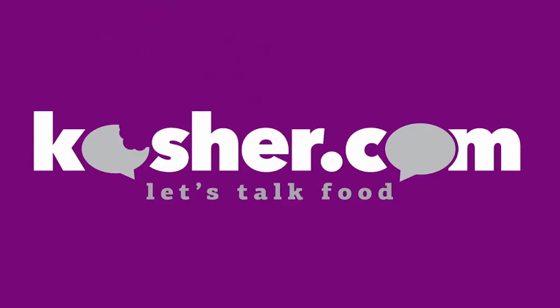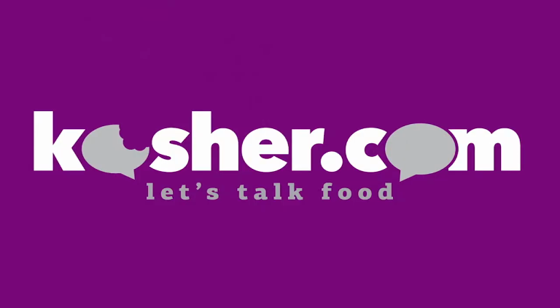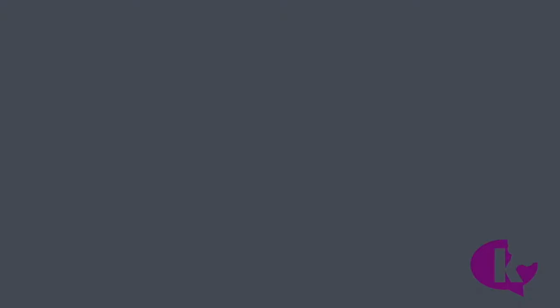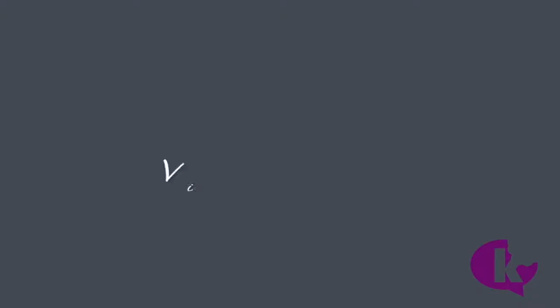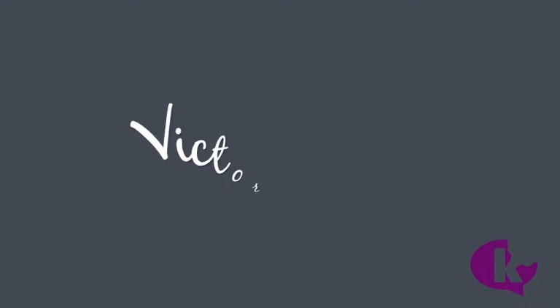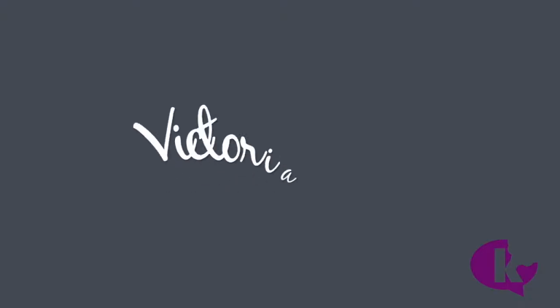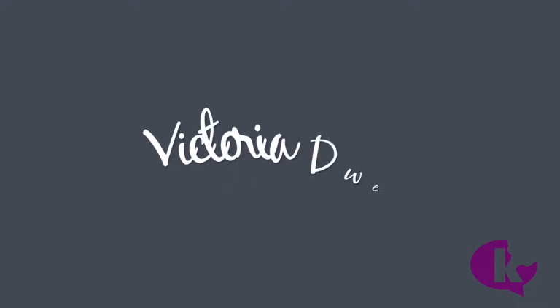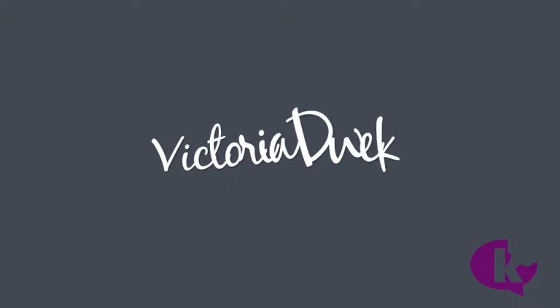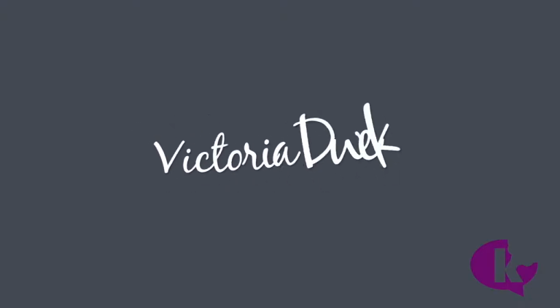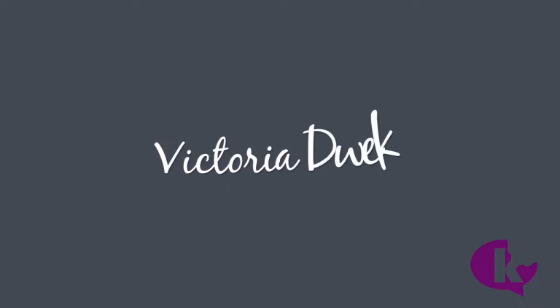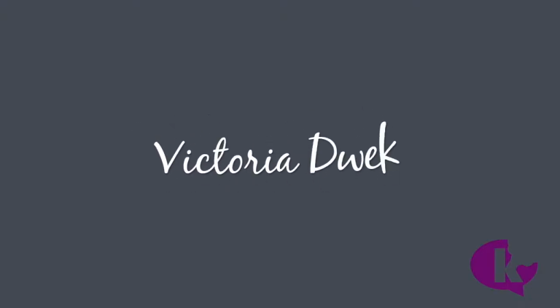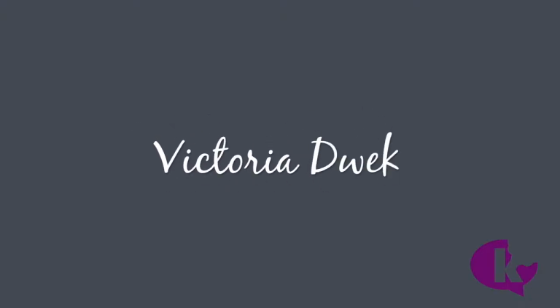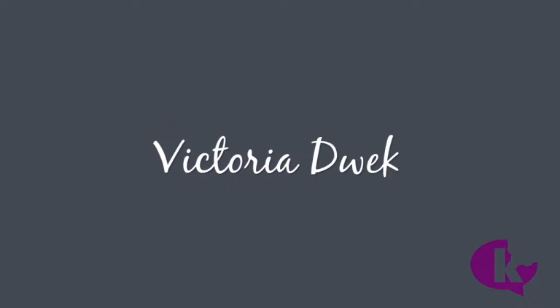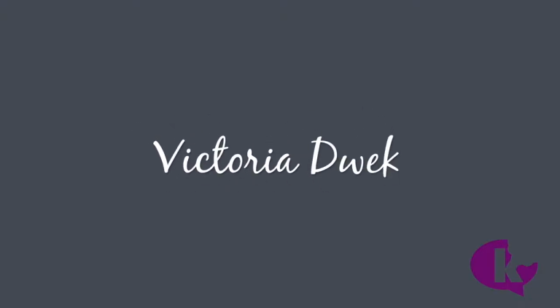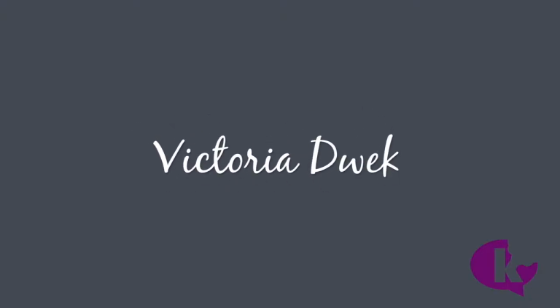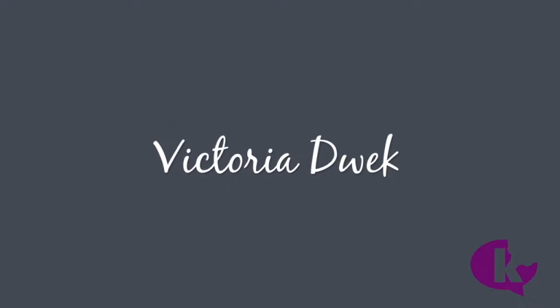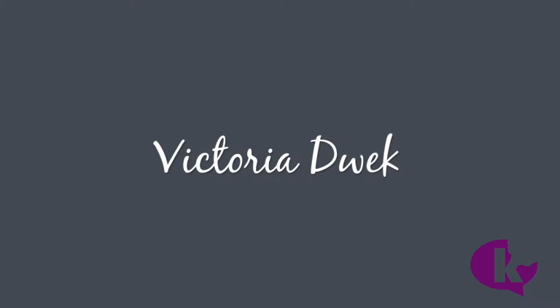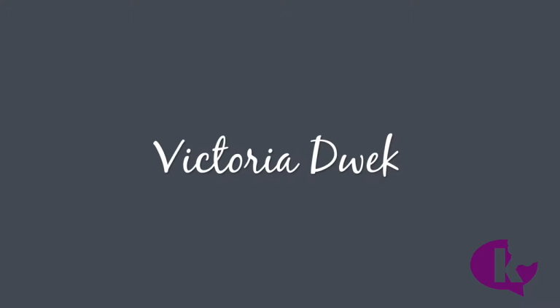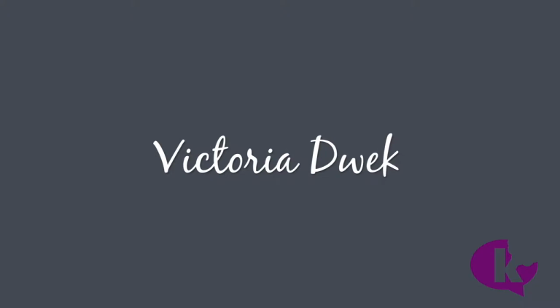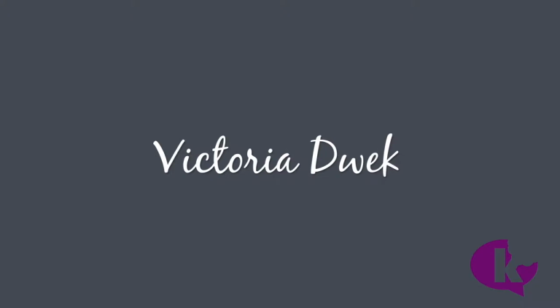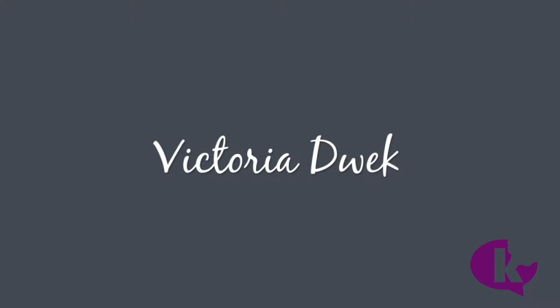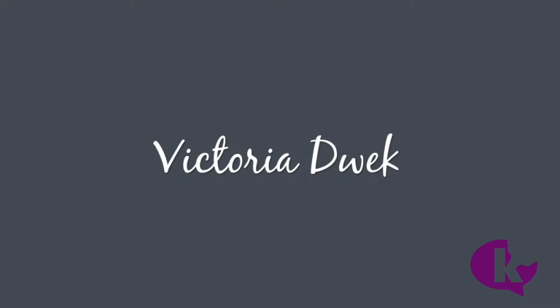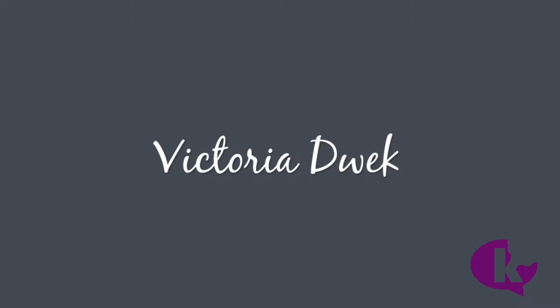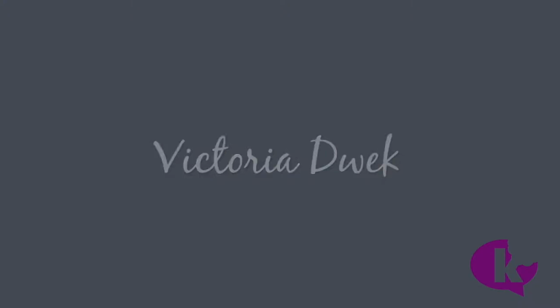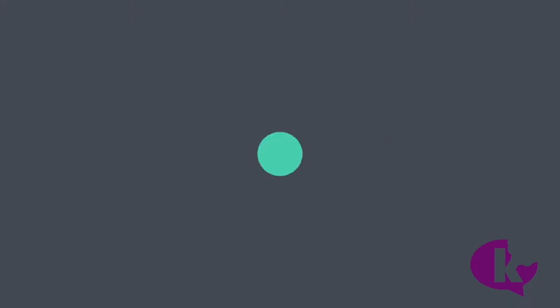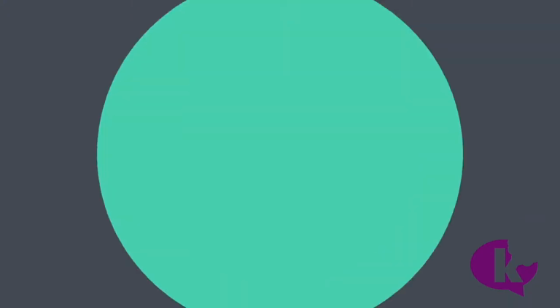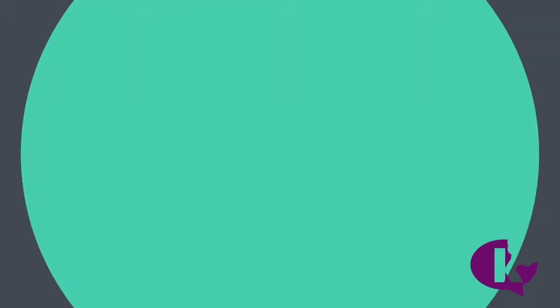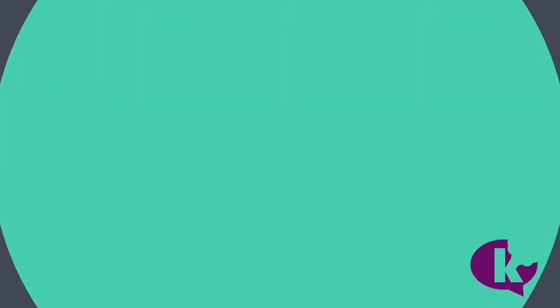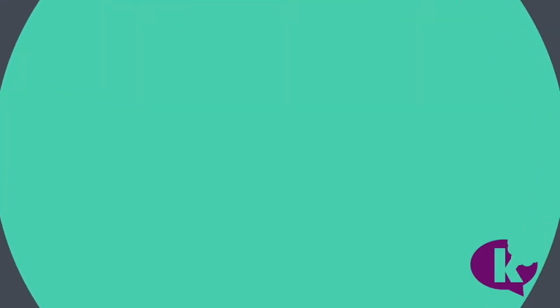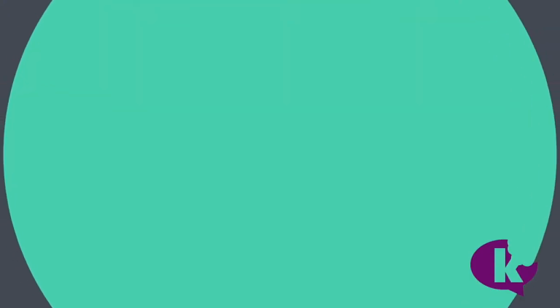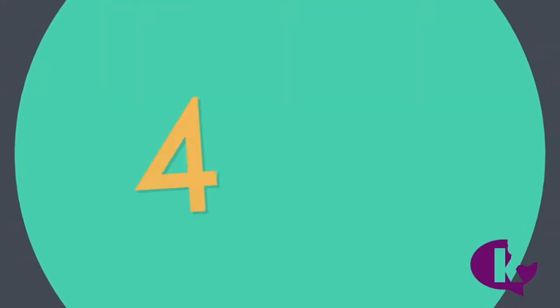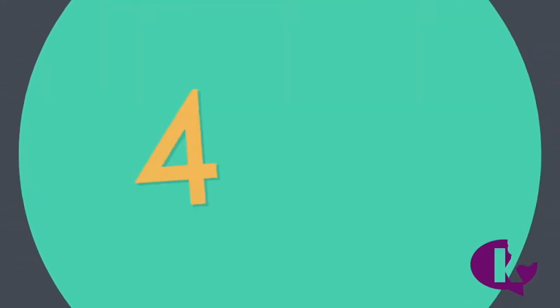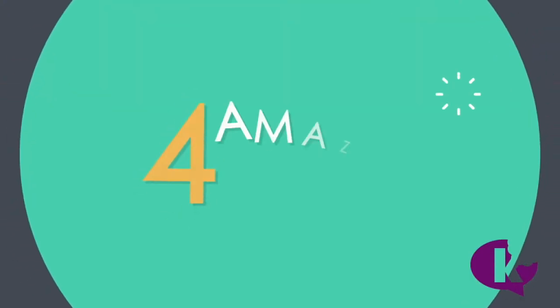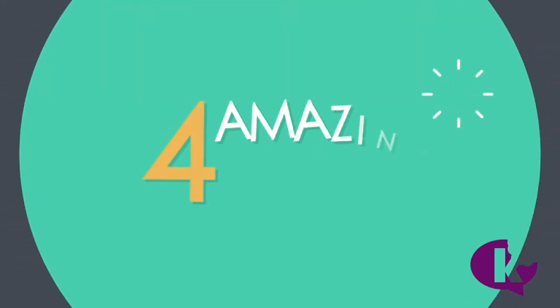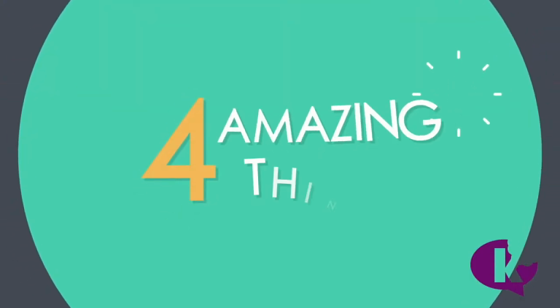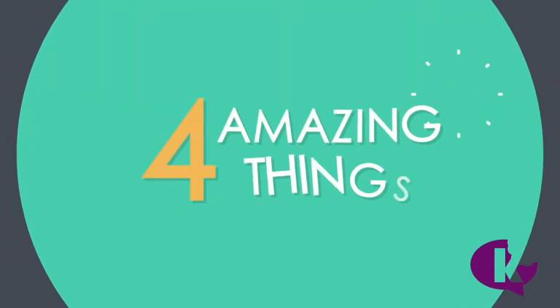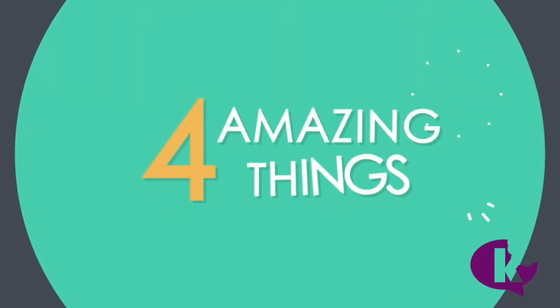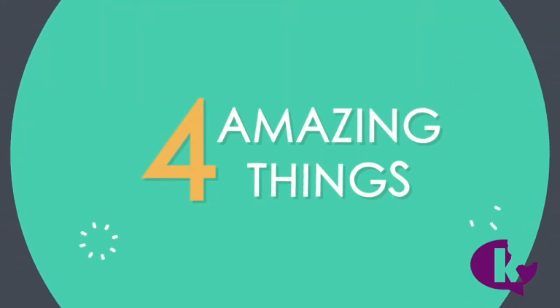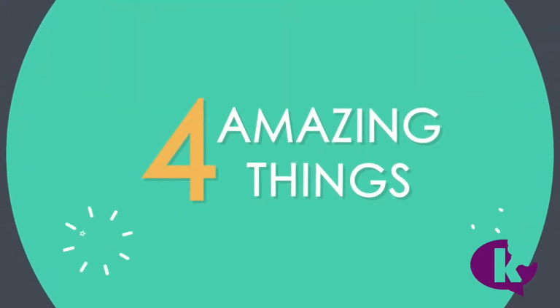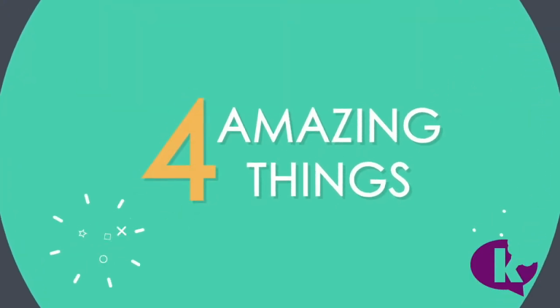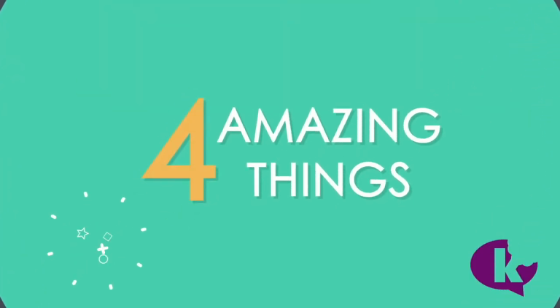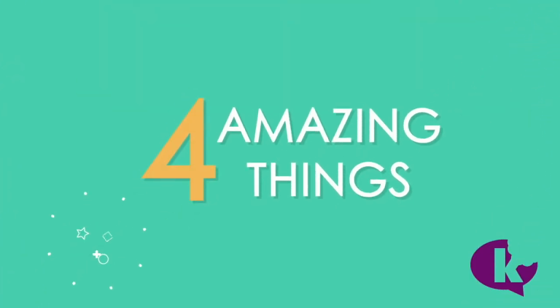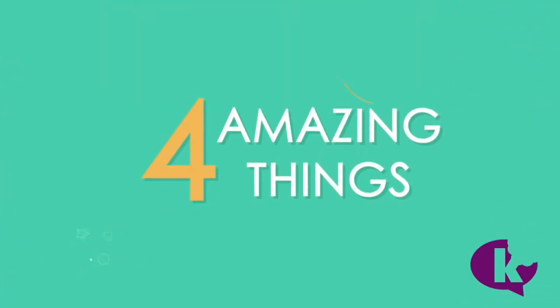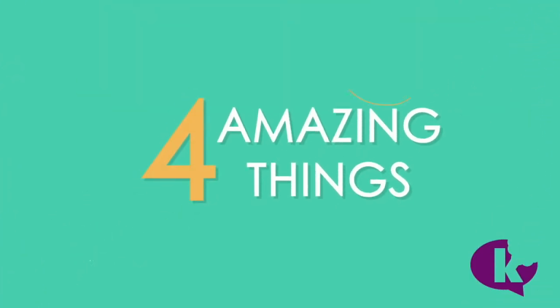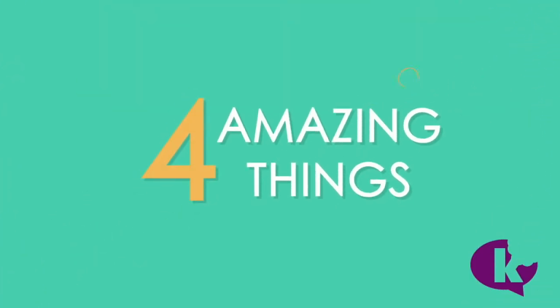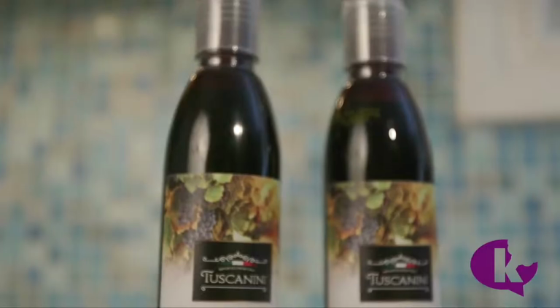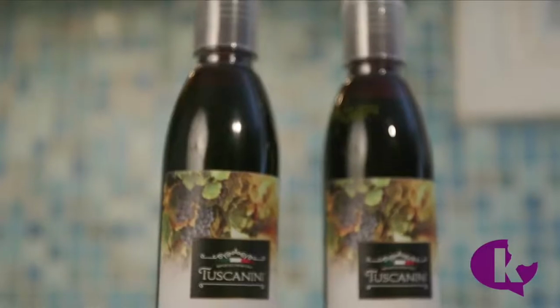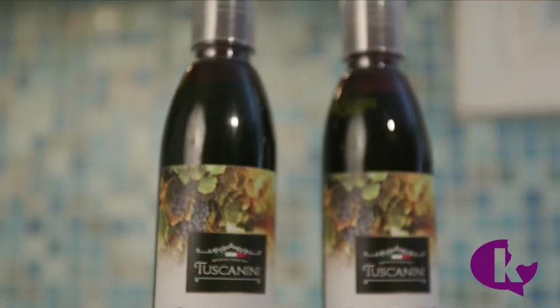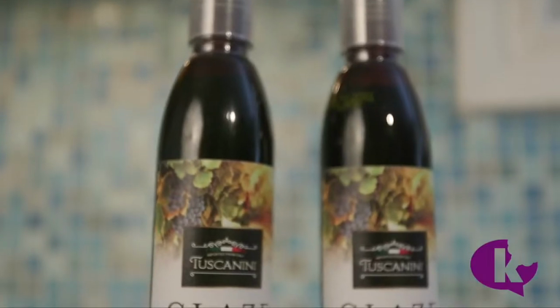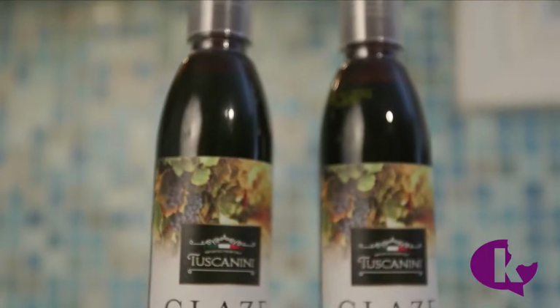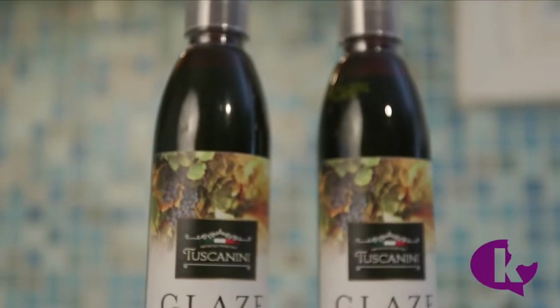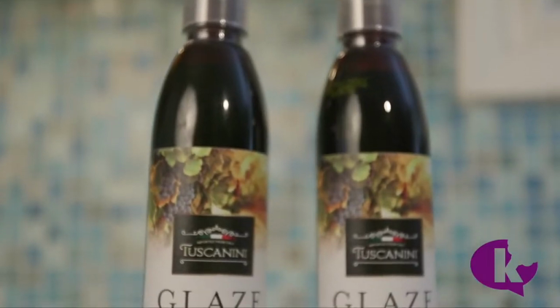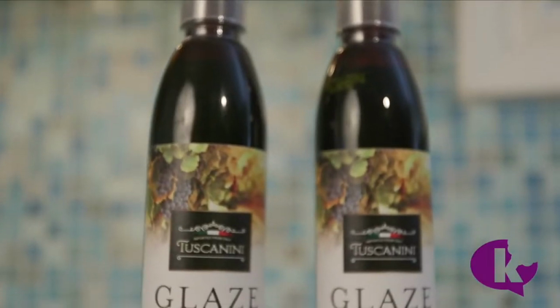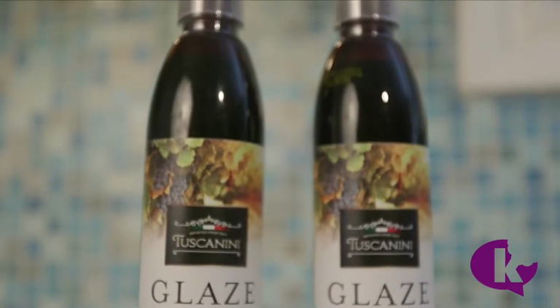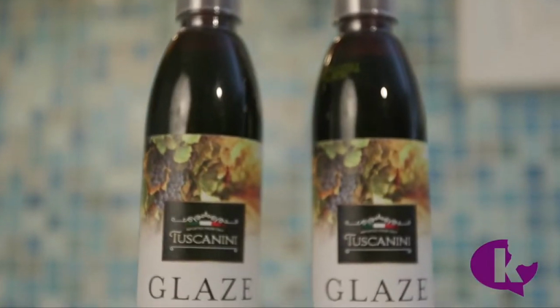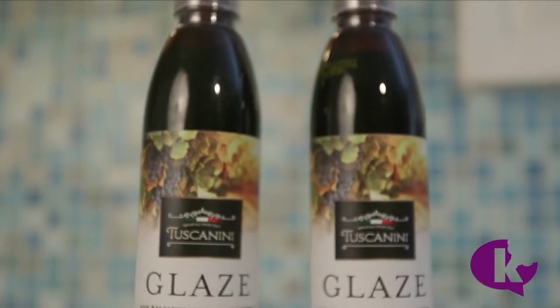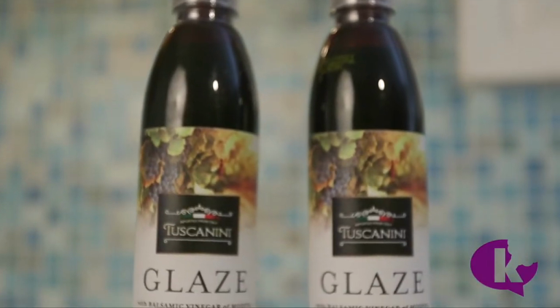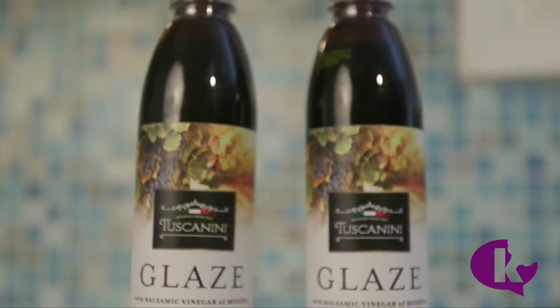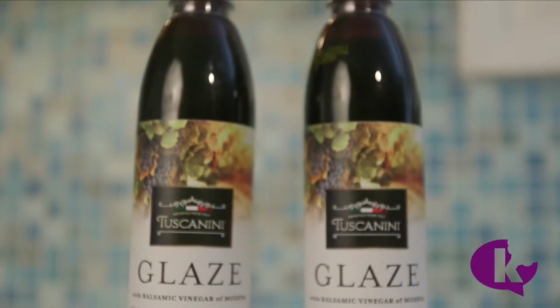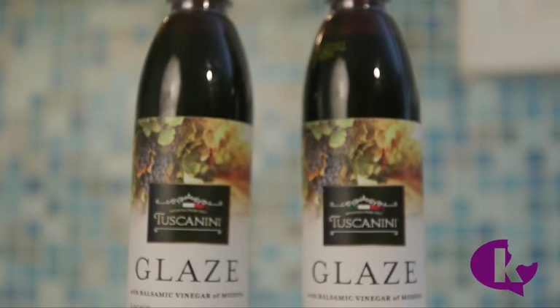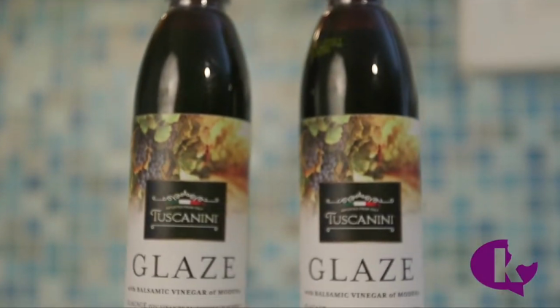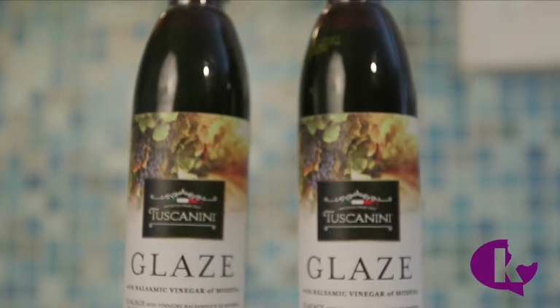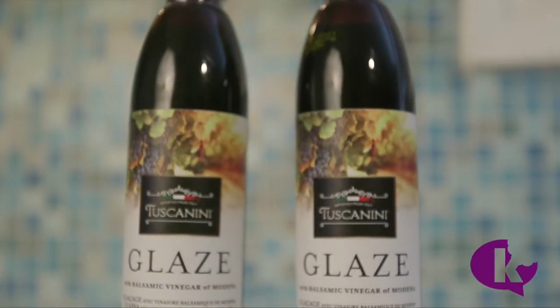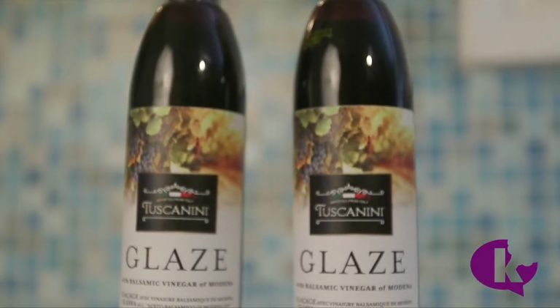Hi, I'm Victoria Dweck and this is 4 Amazing Dishes You Can Make Using Balsamic Glaze.